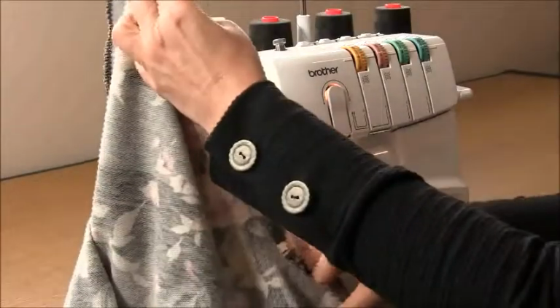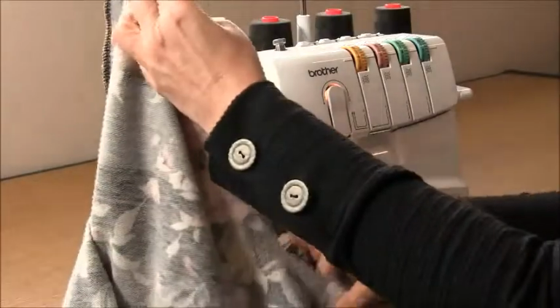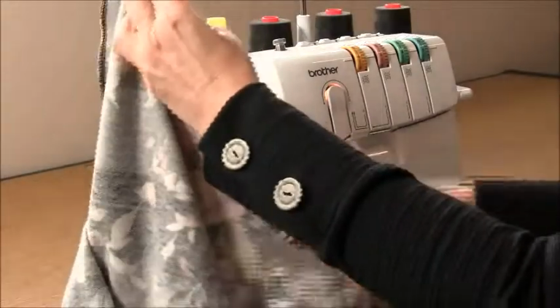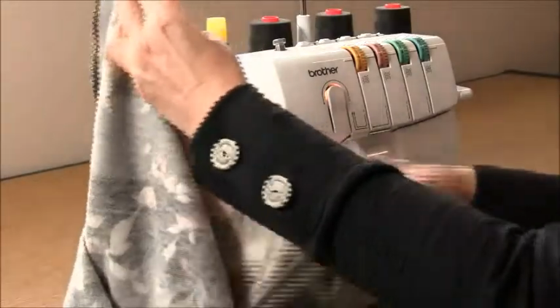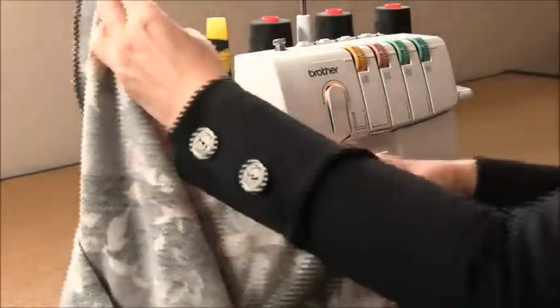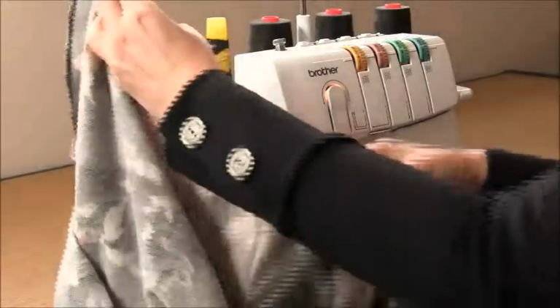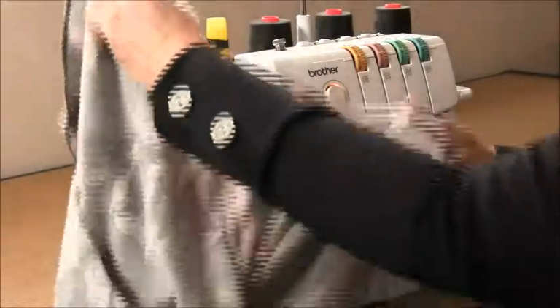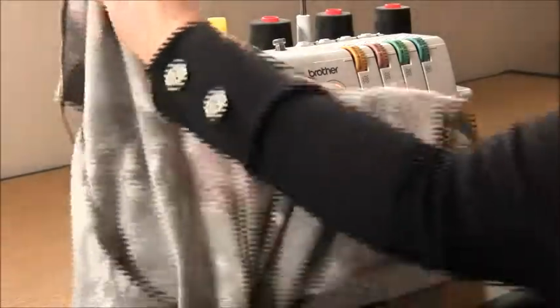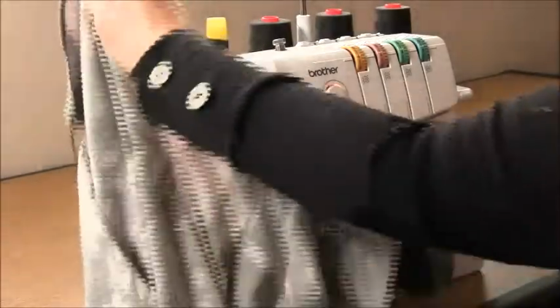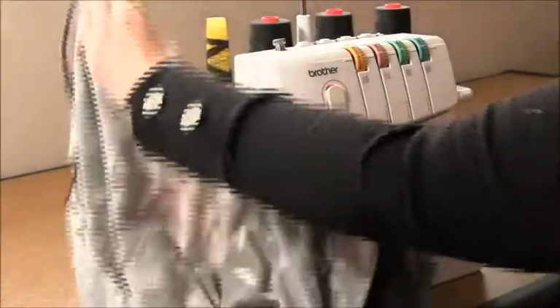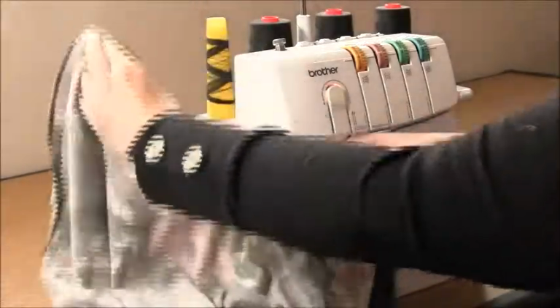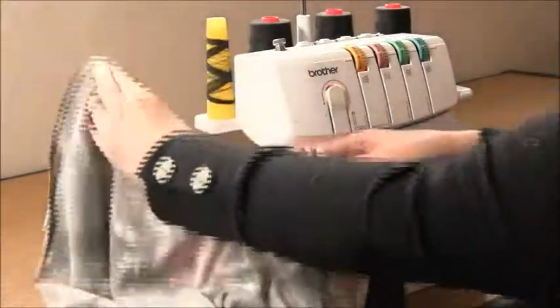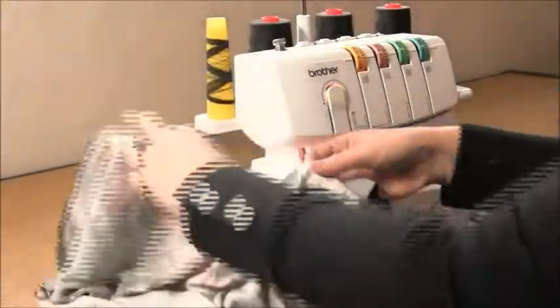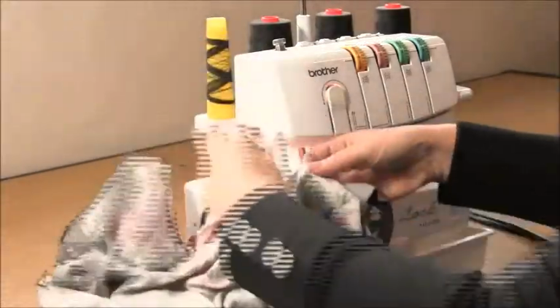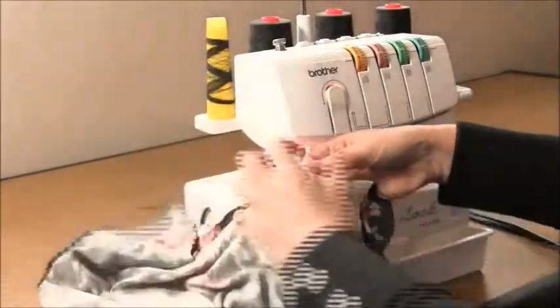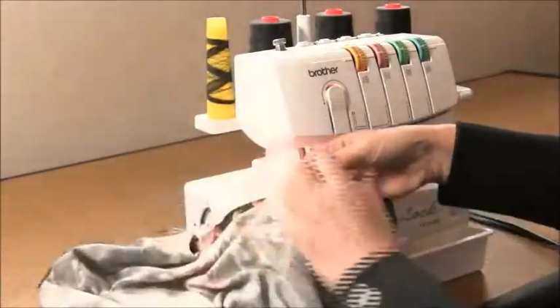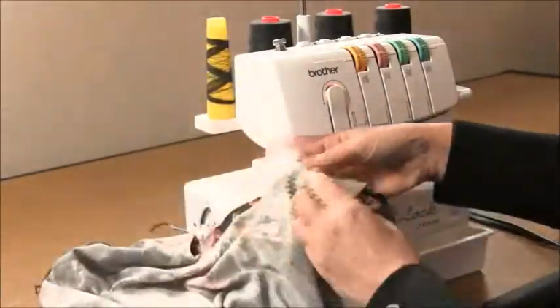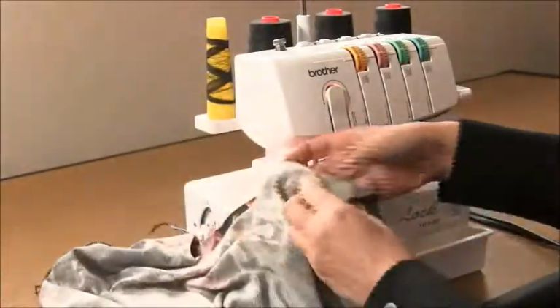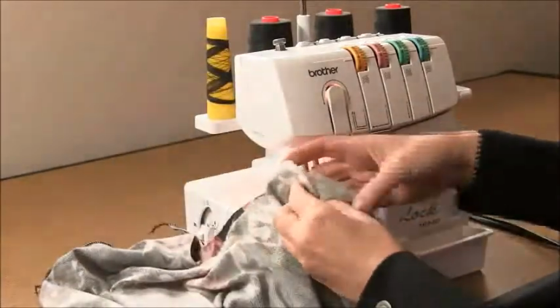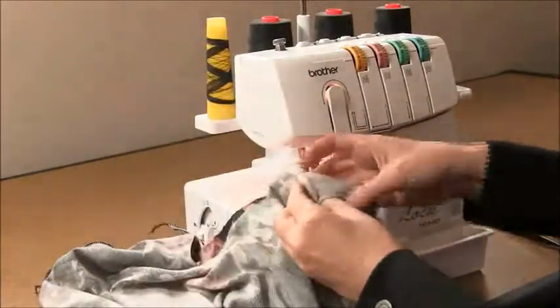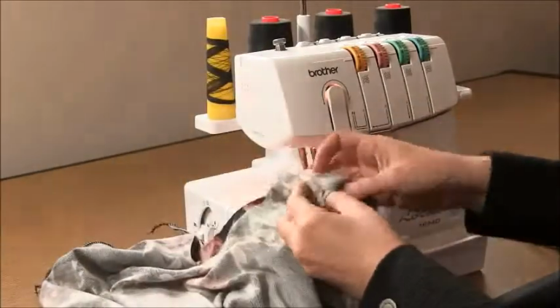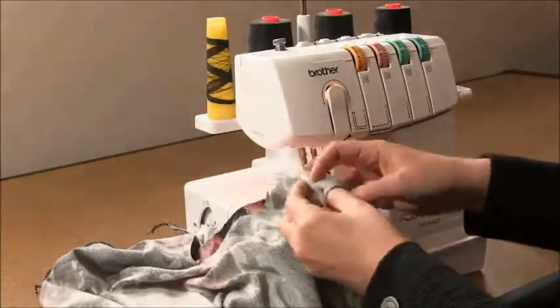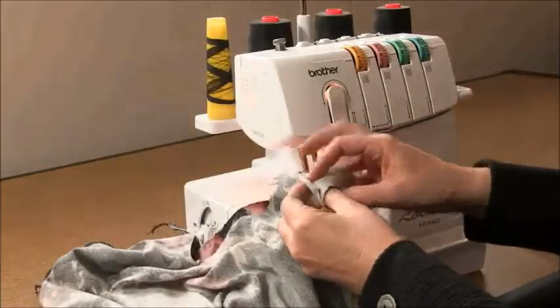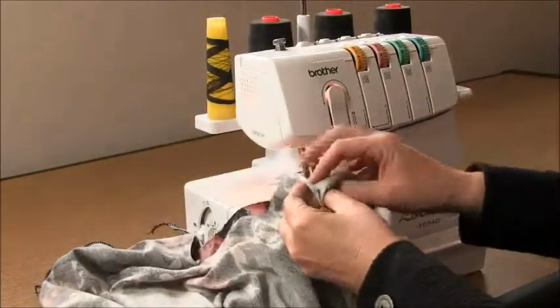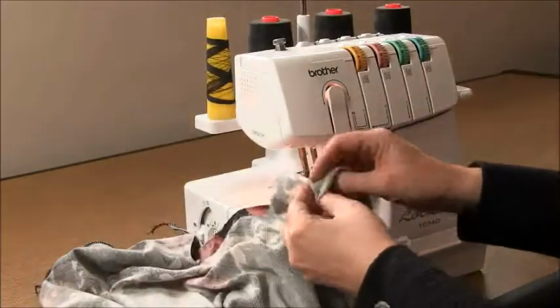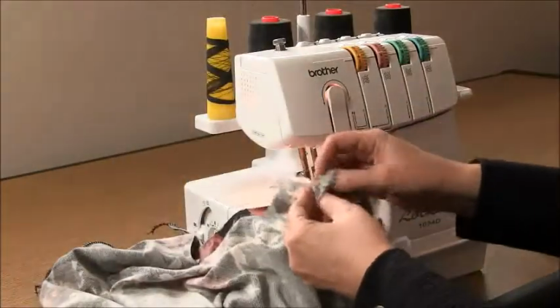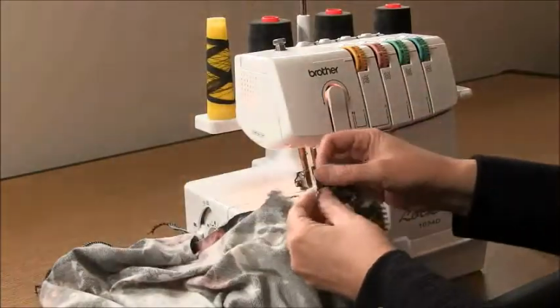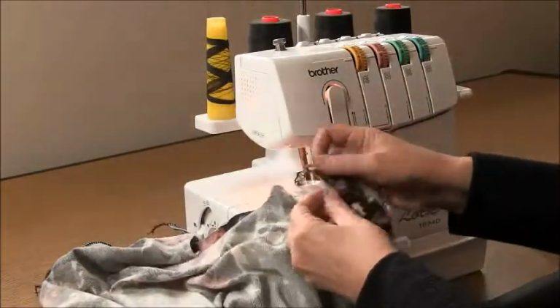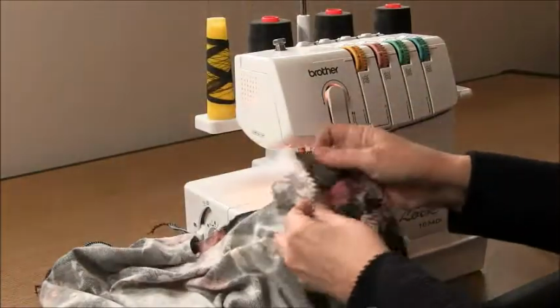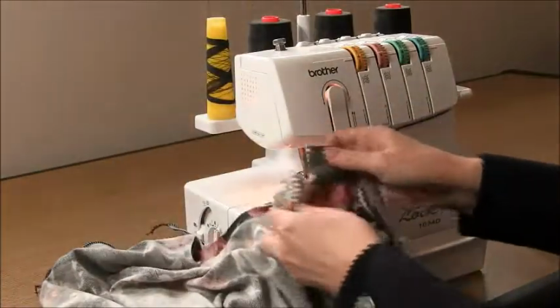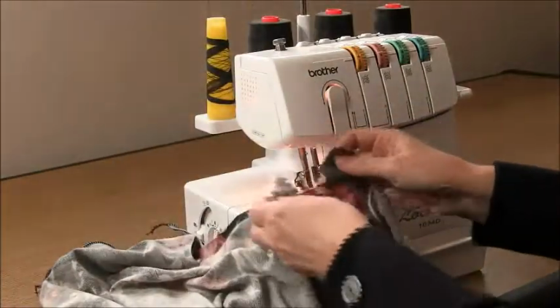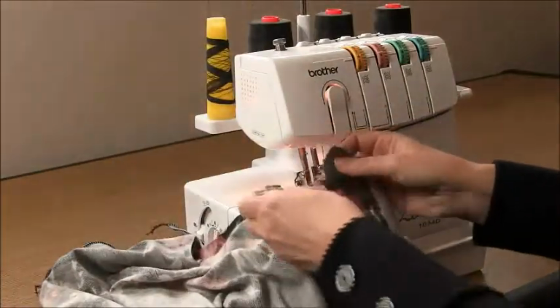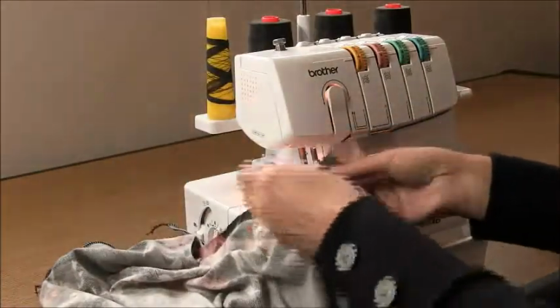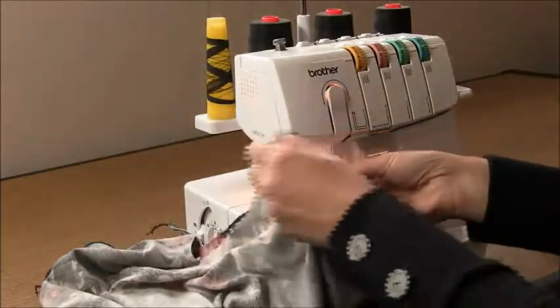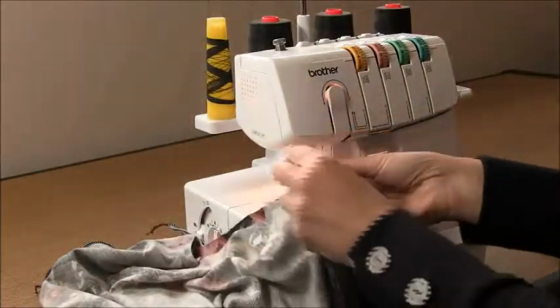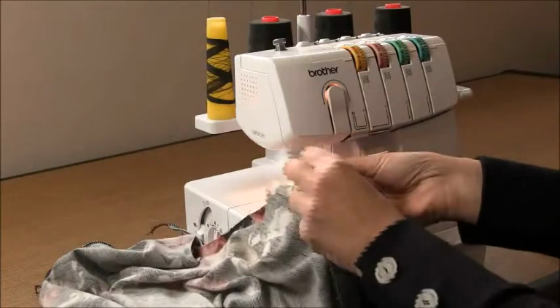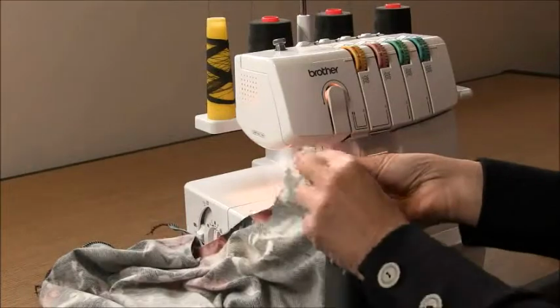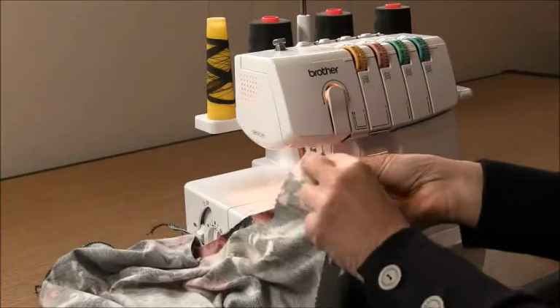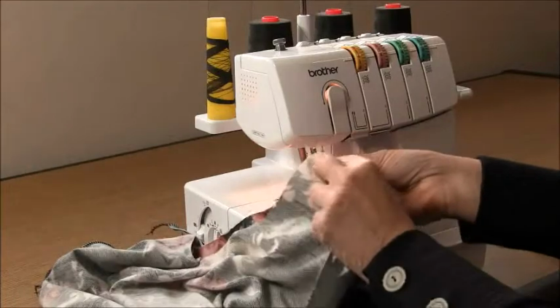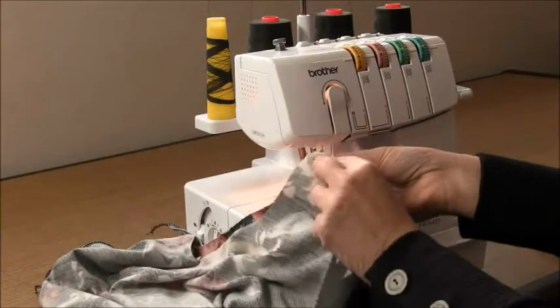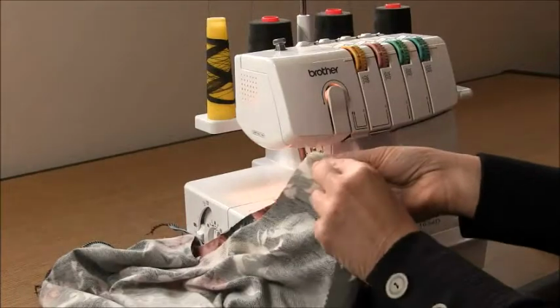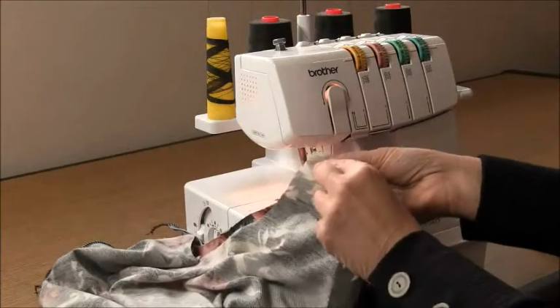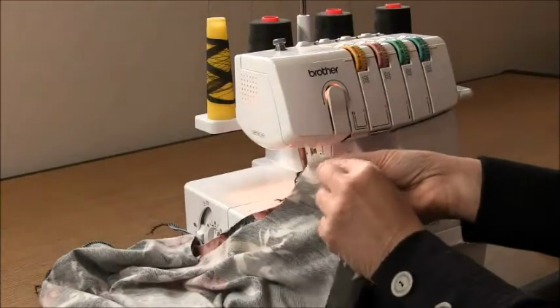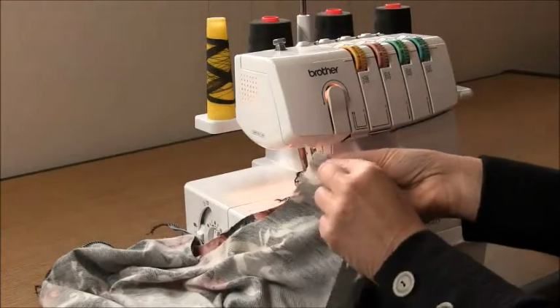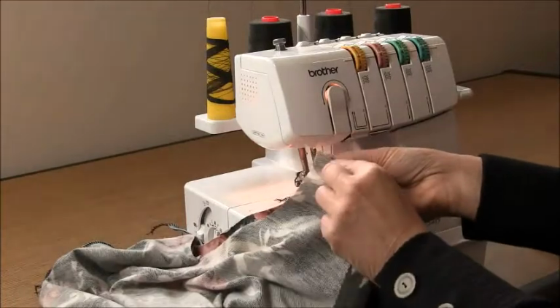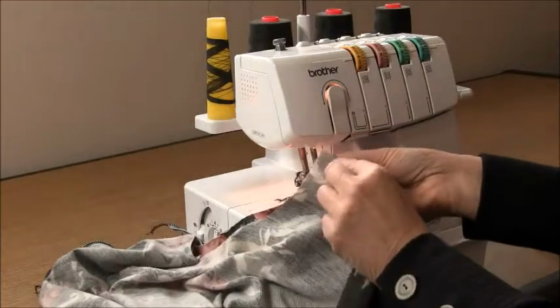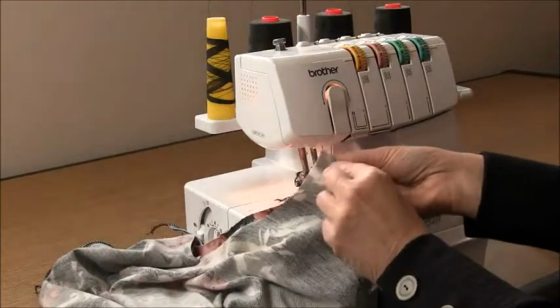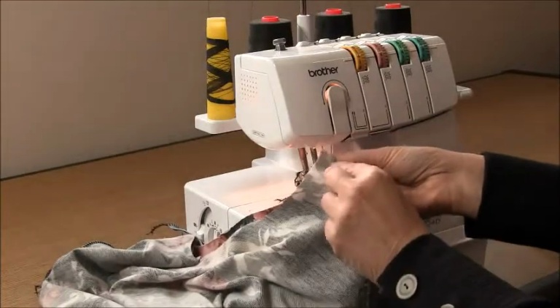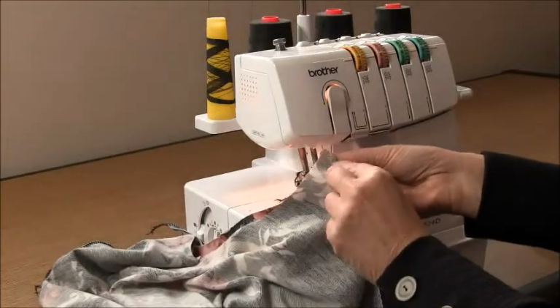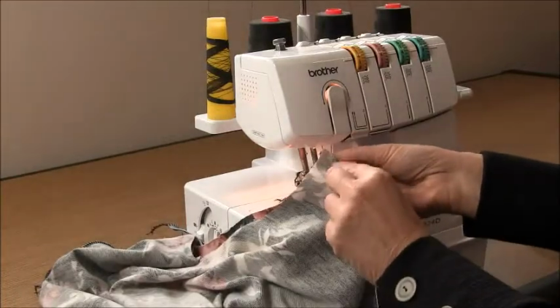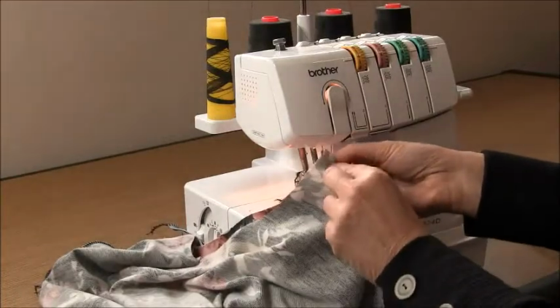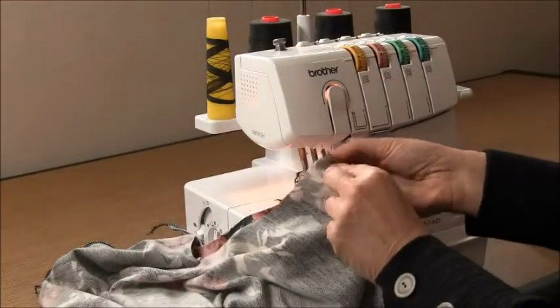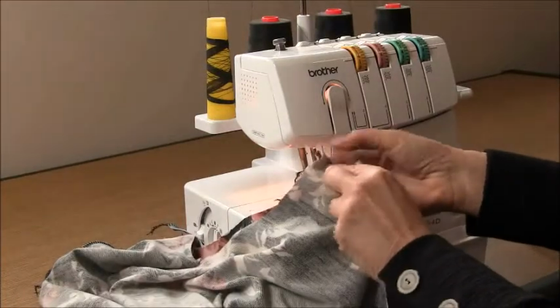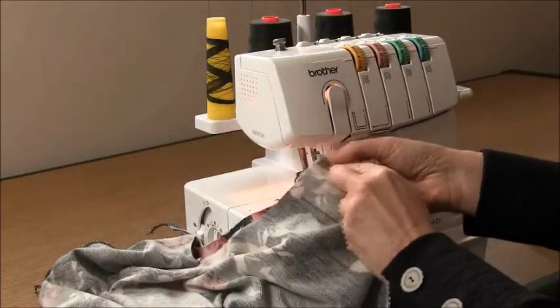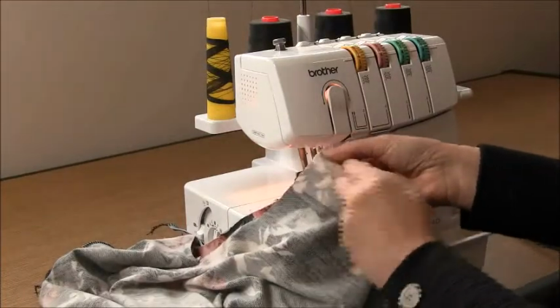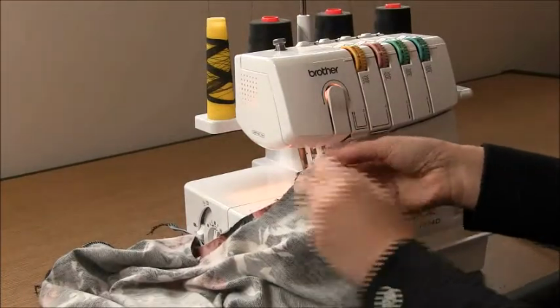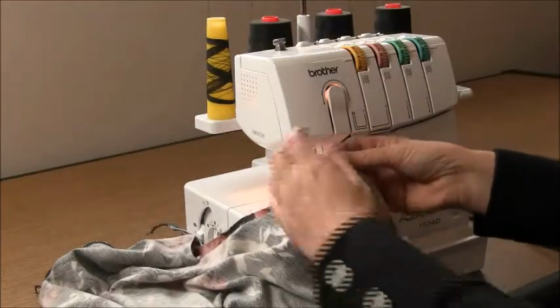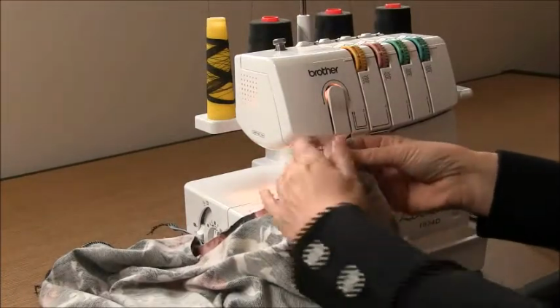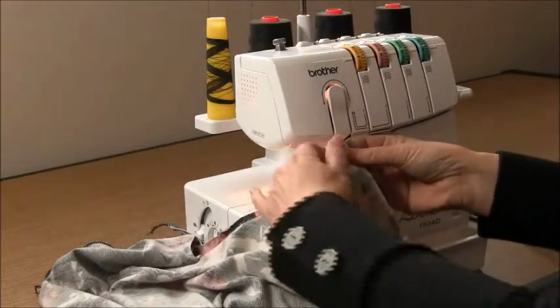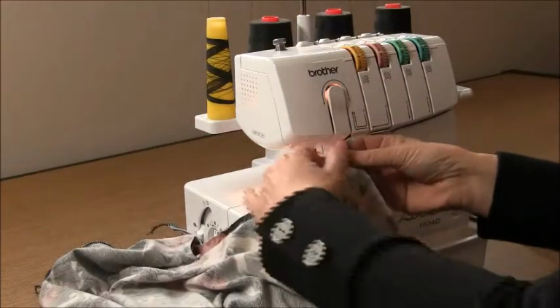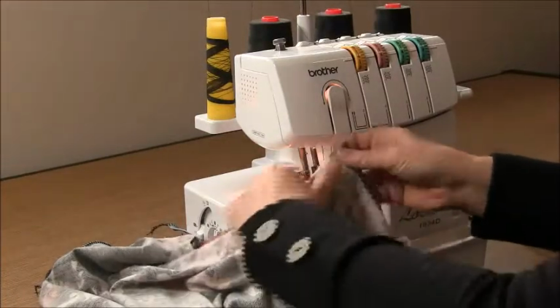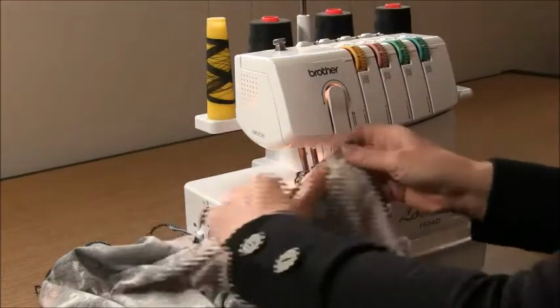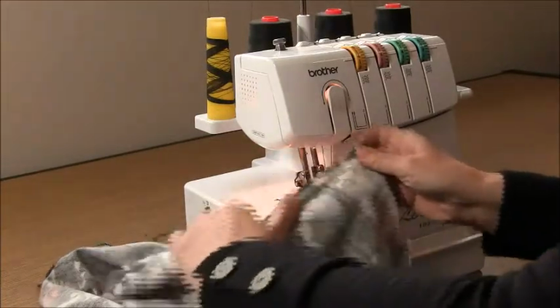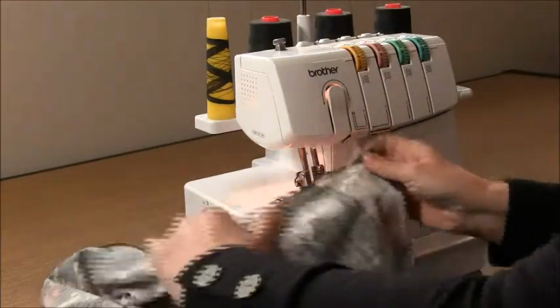Then come straight over to the other shoulder seam and overlock that together.